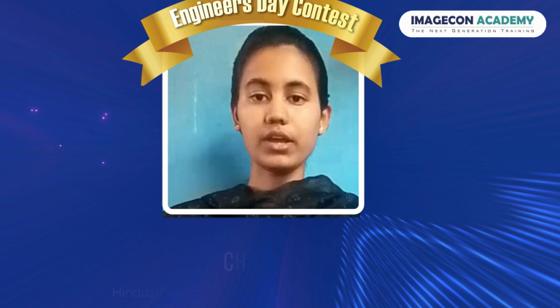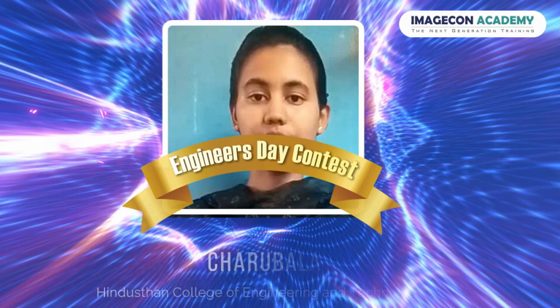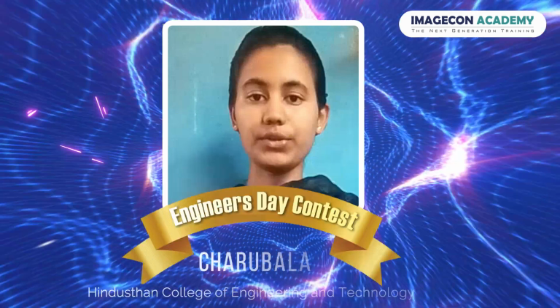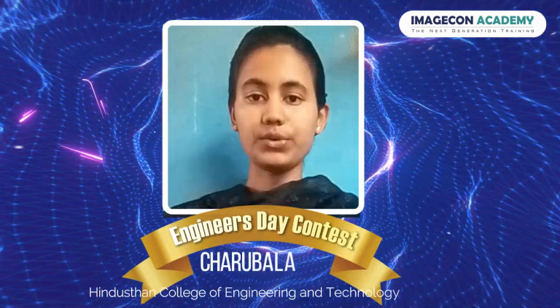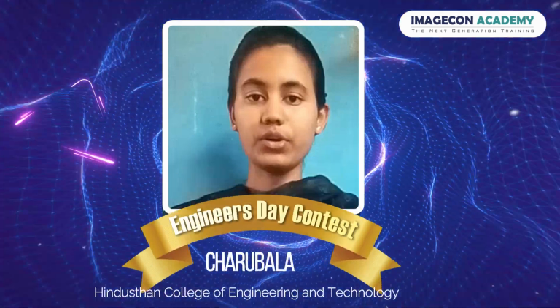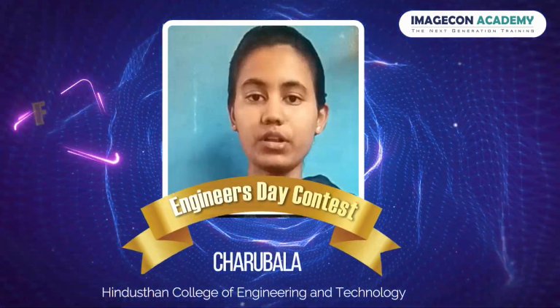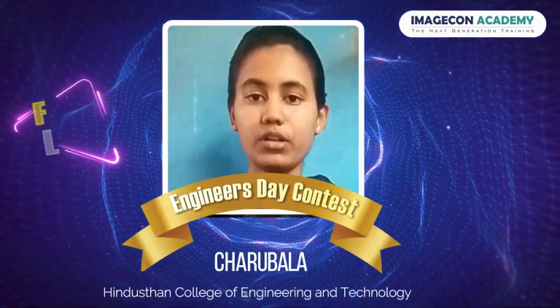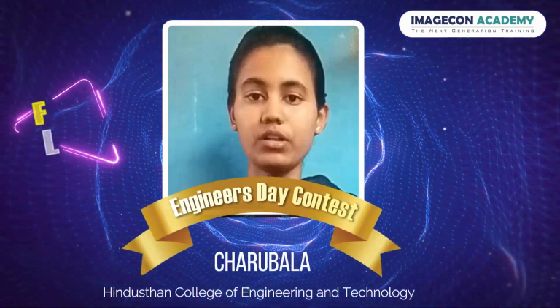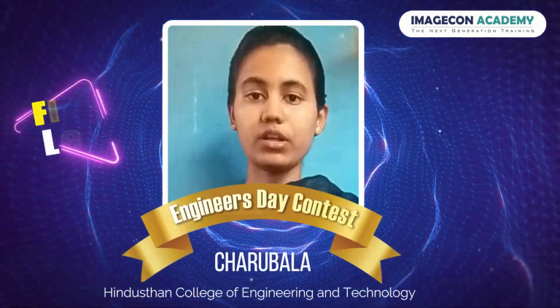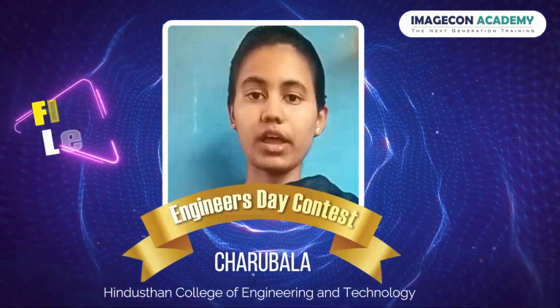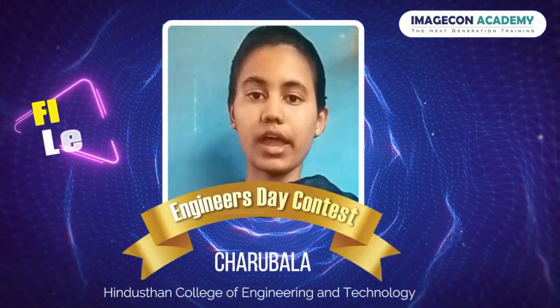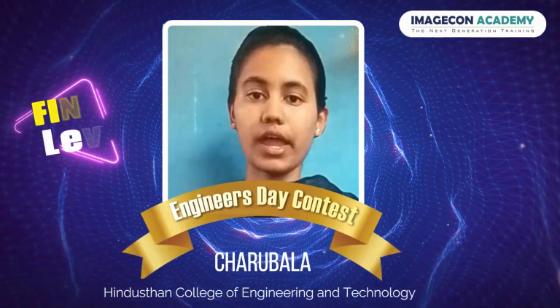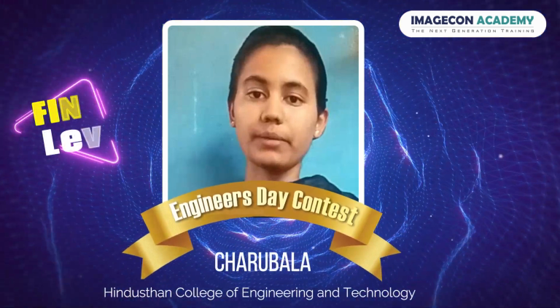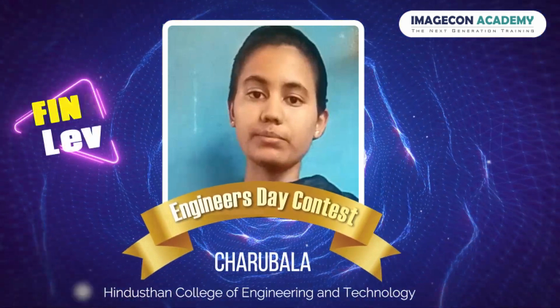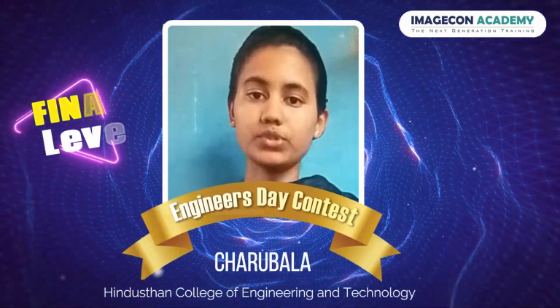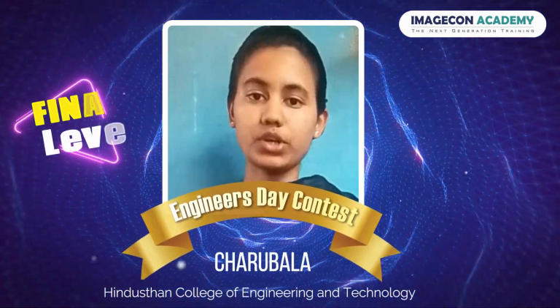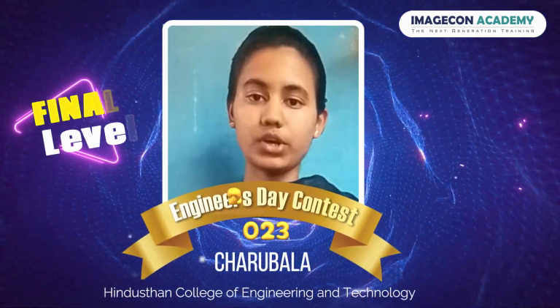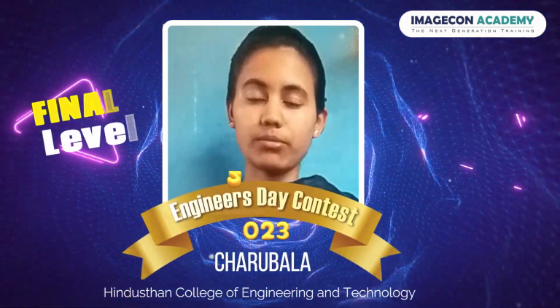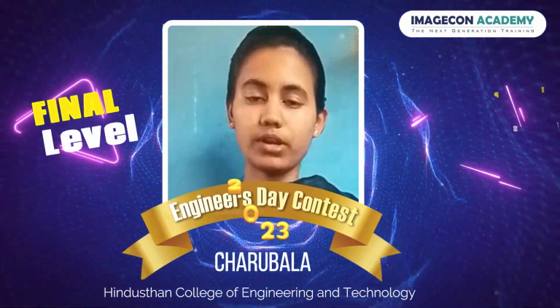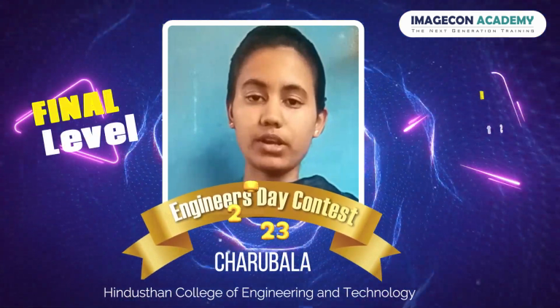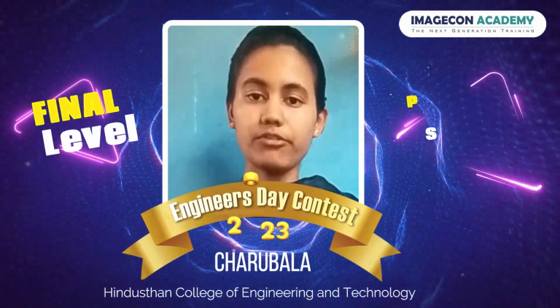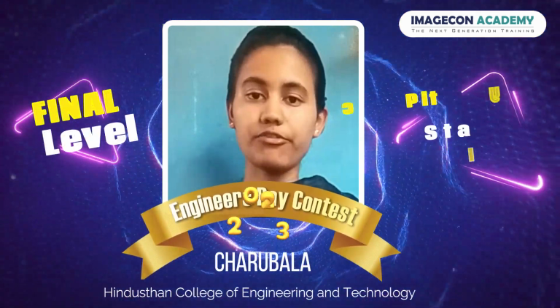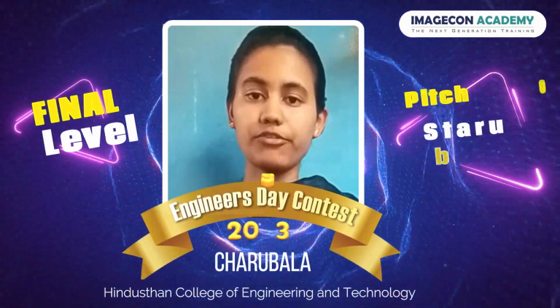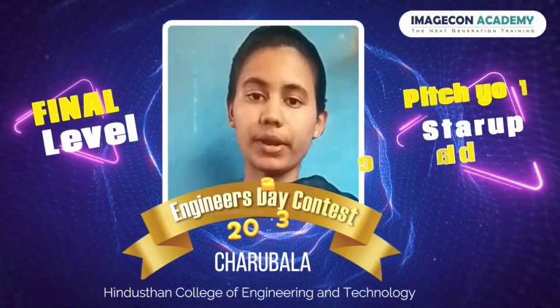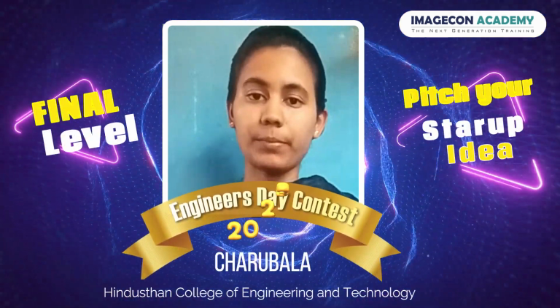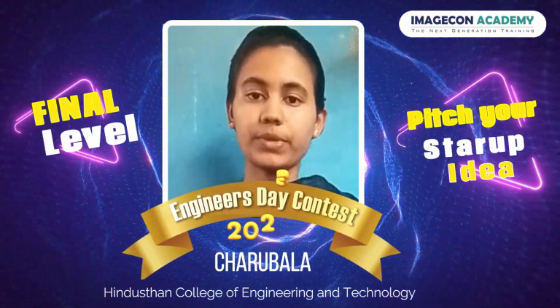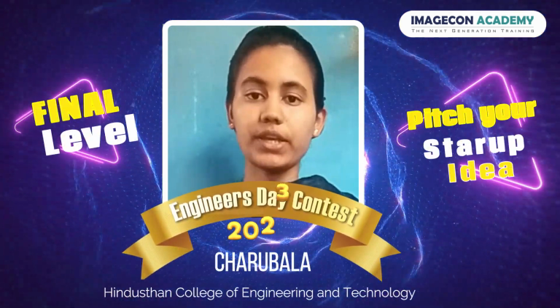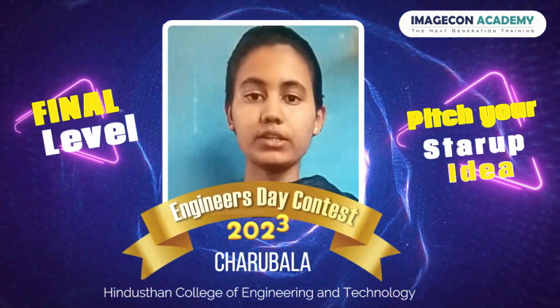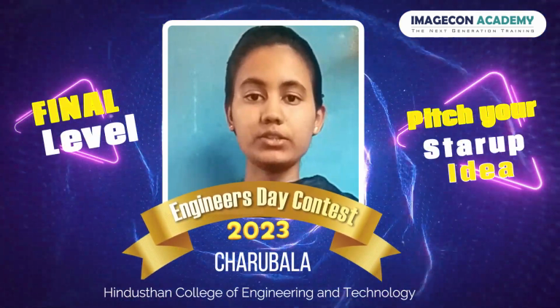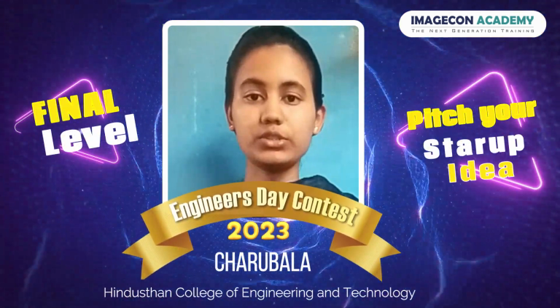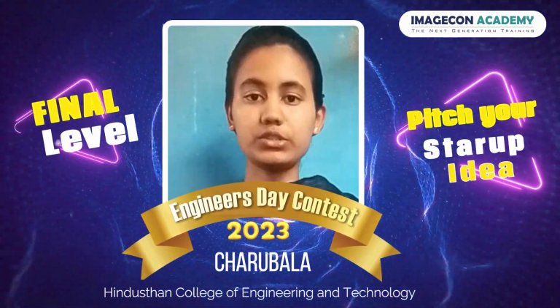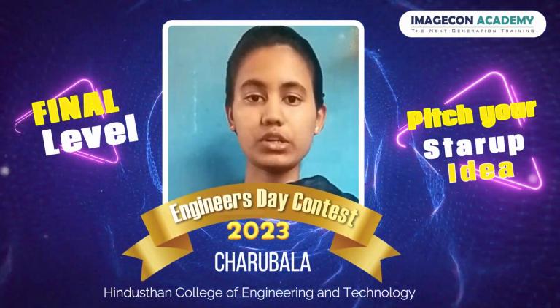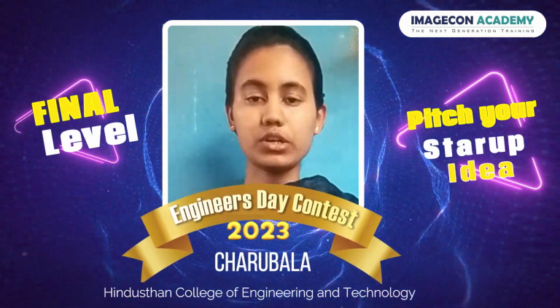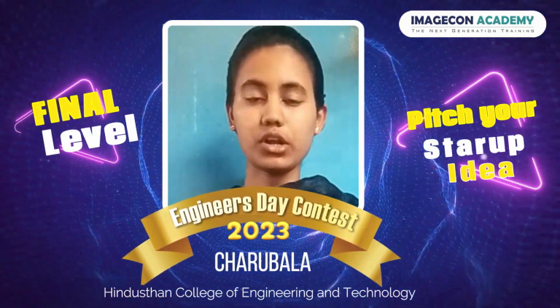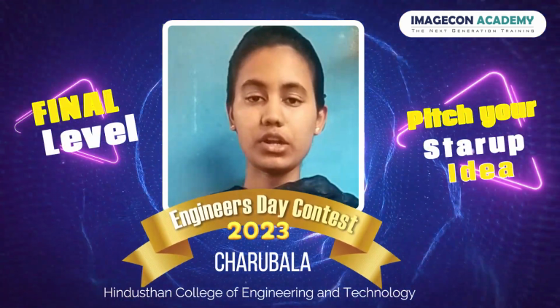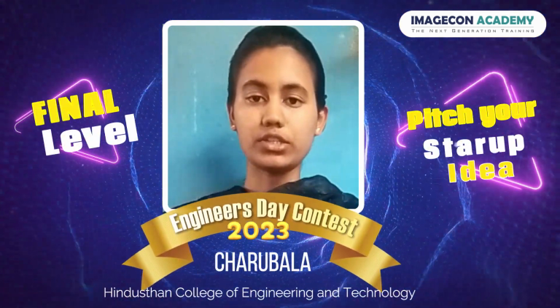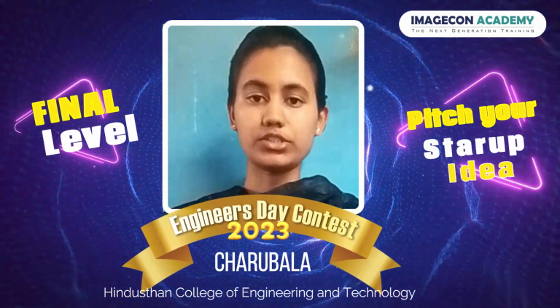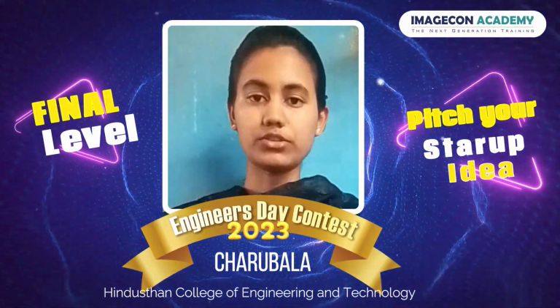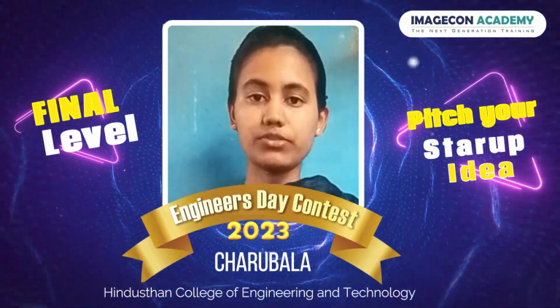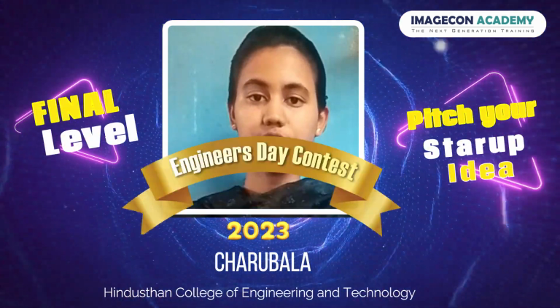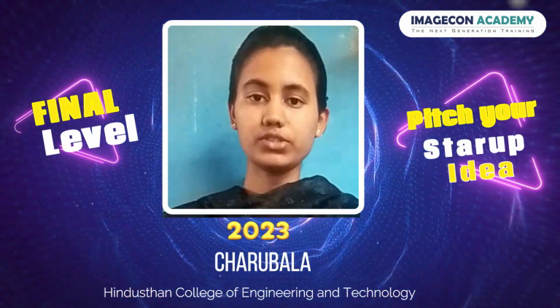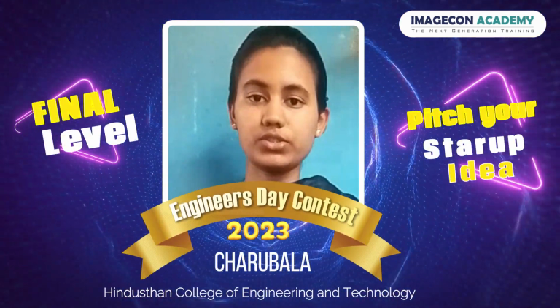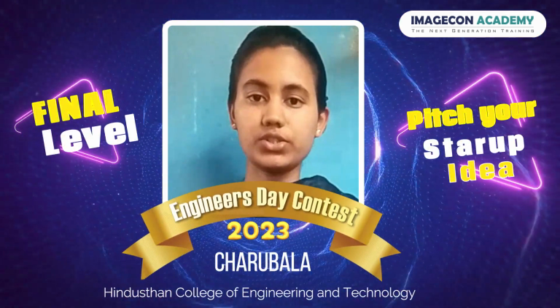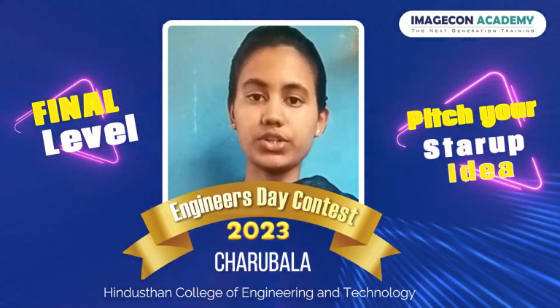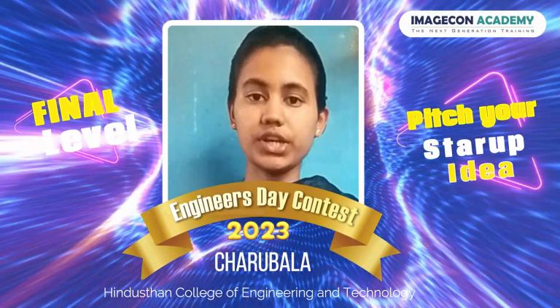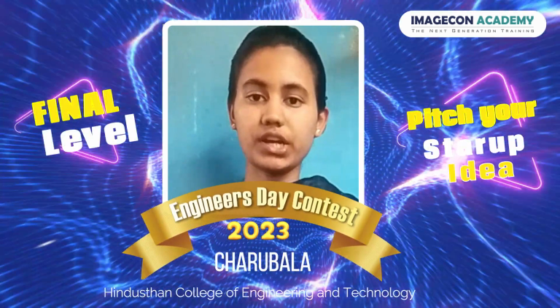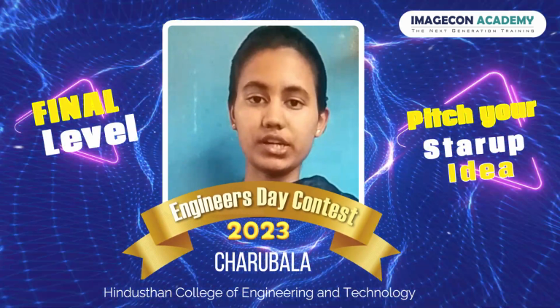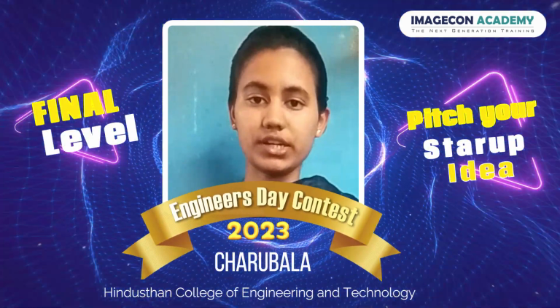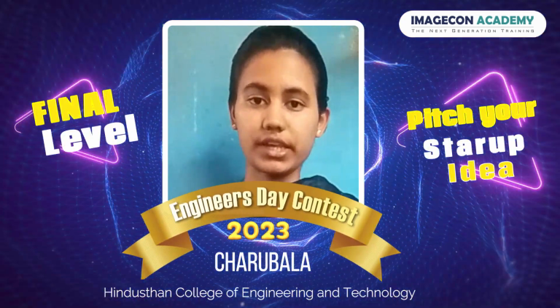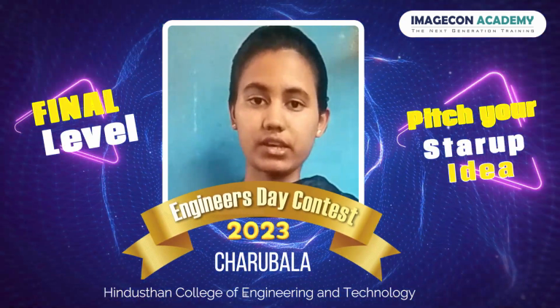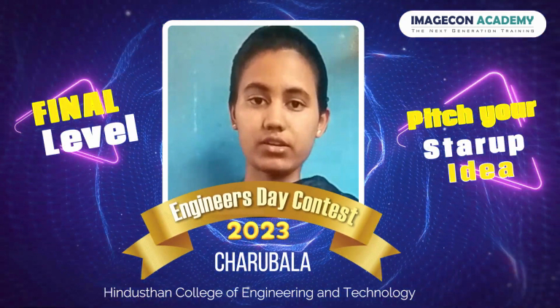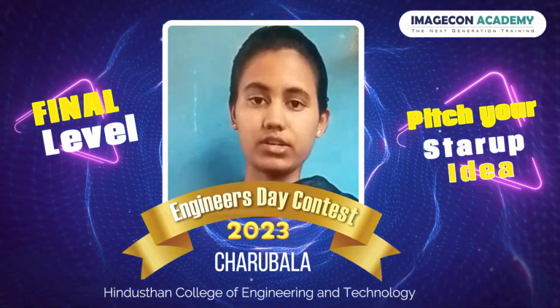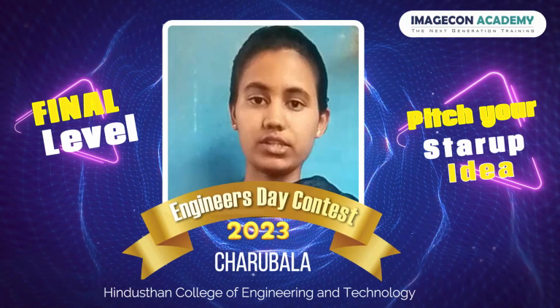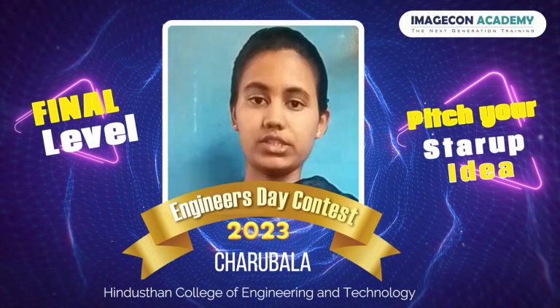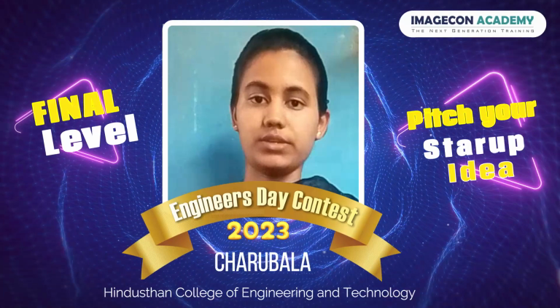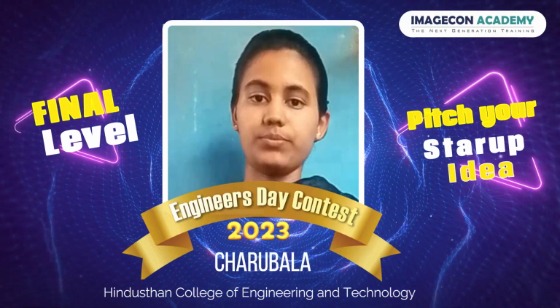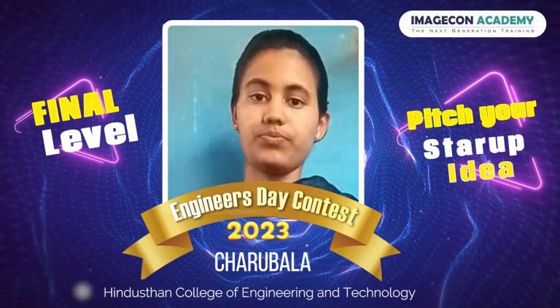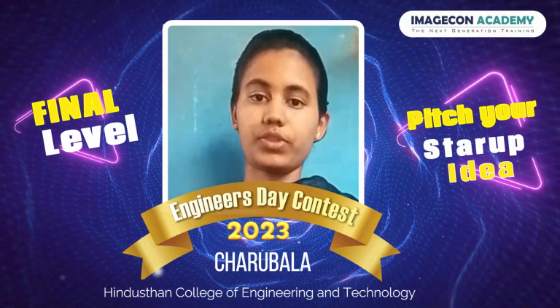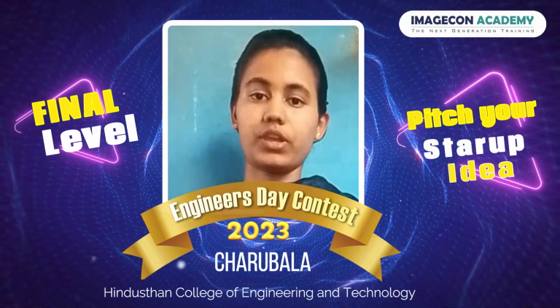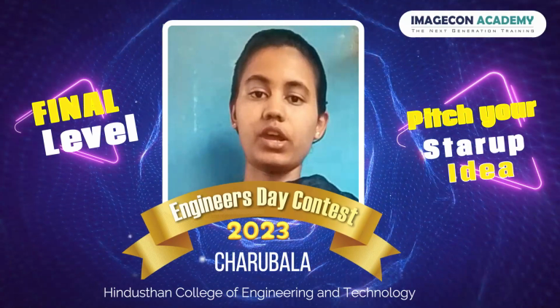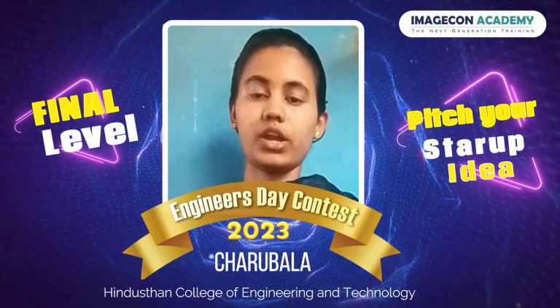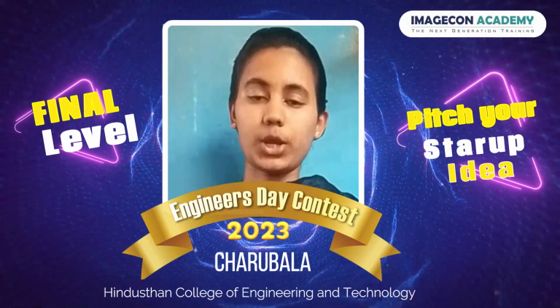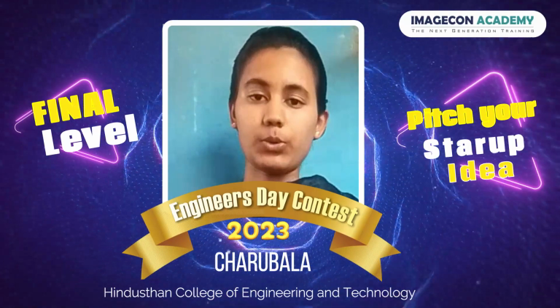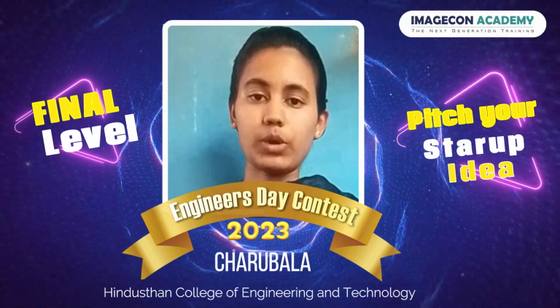Hi to all, I am Charvalovskan from Hindustan College of Engineering and Technology. Now,